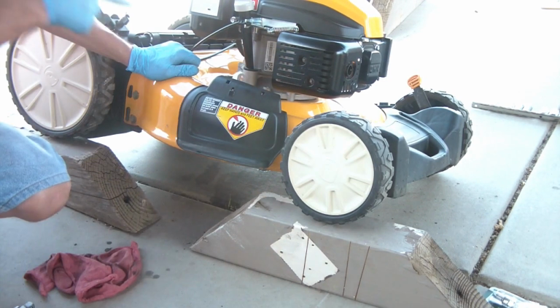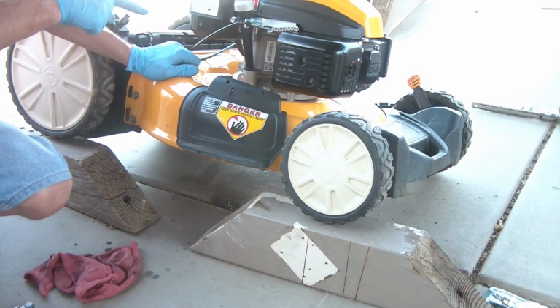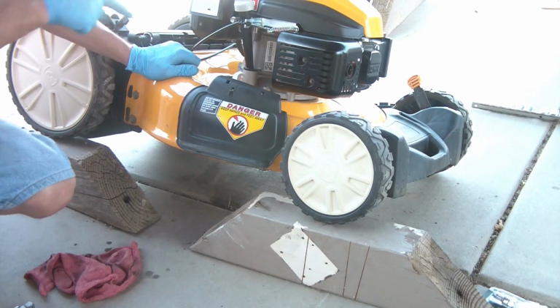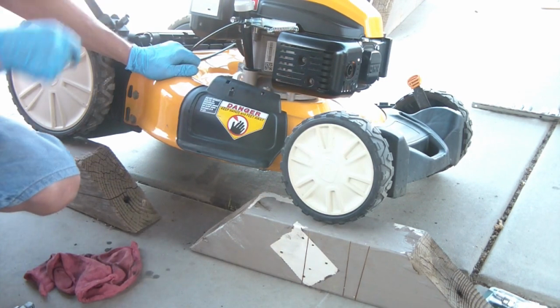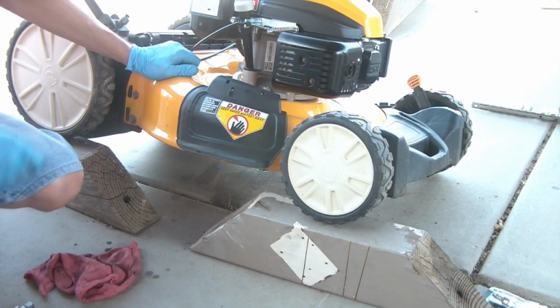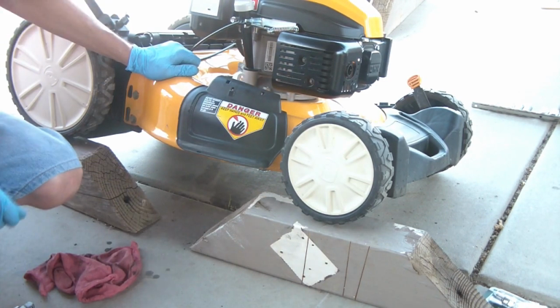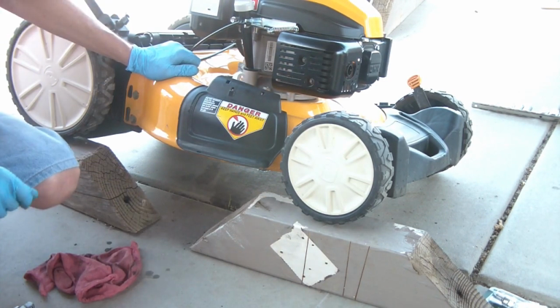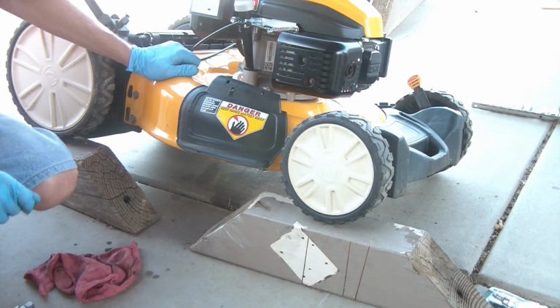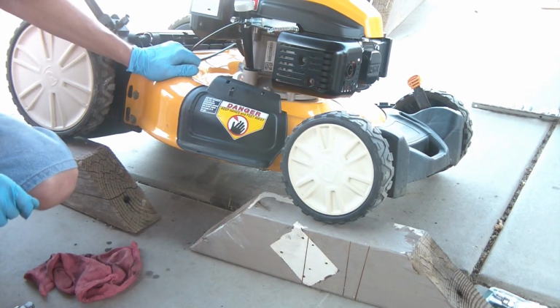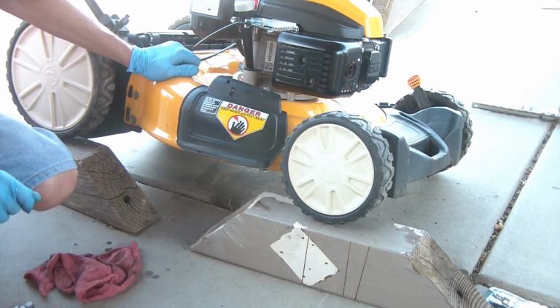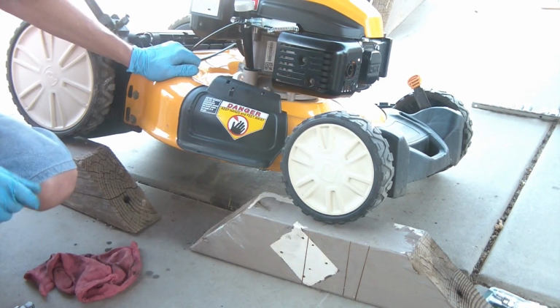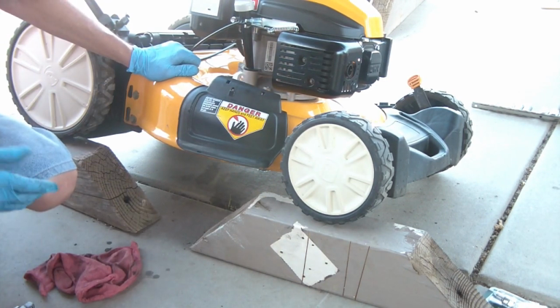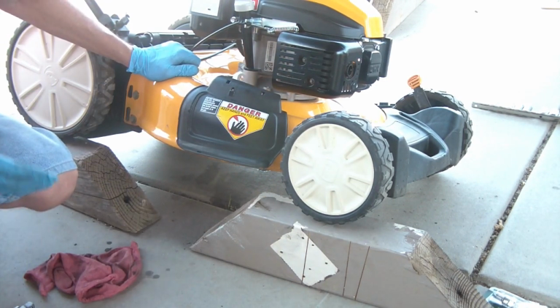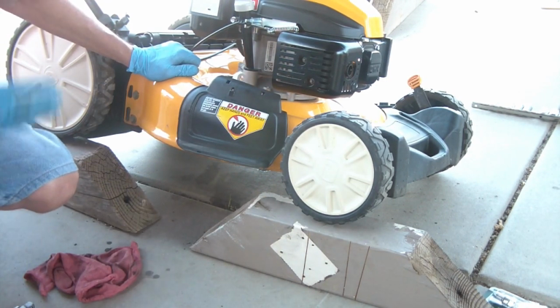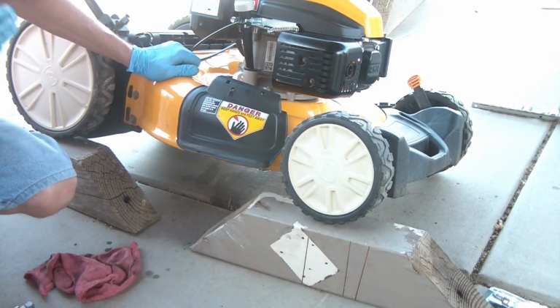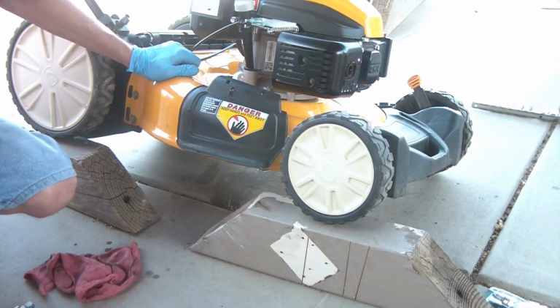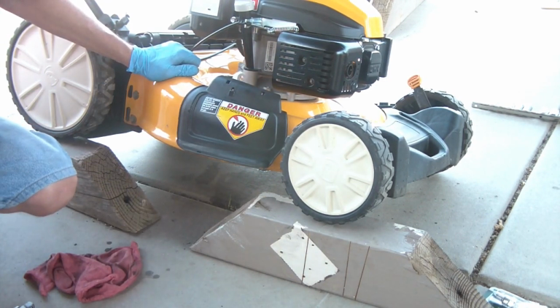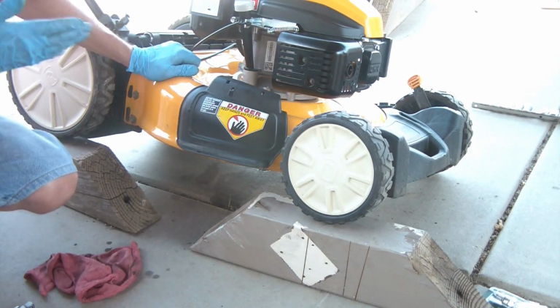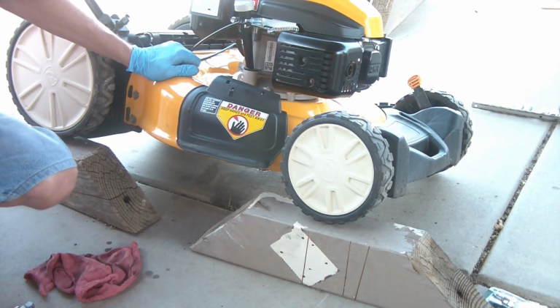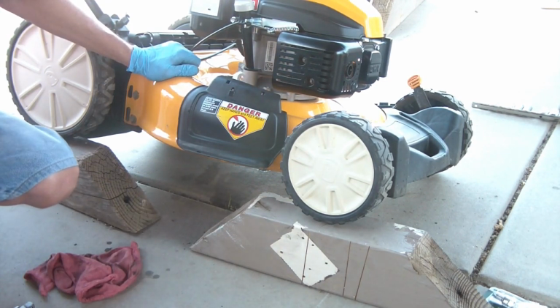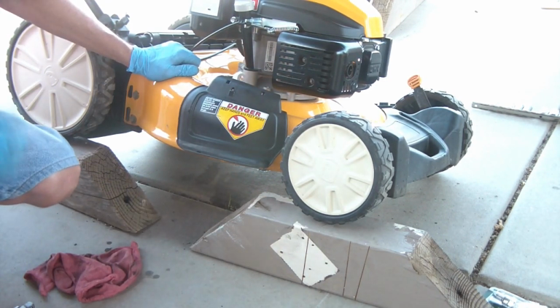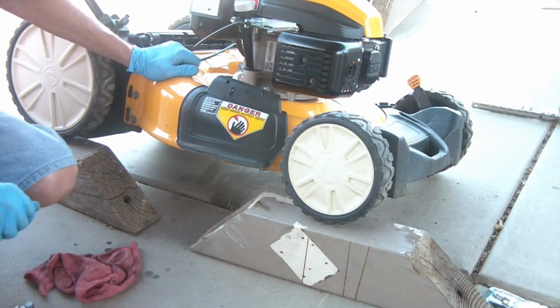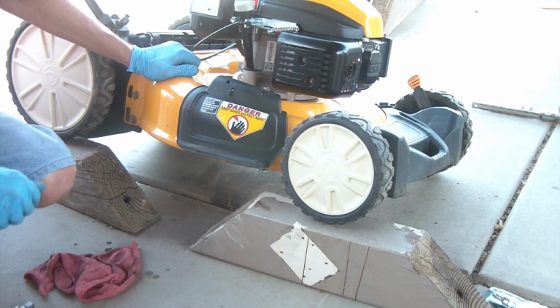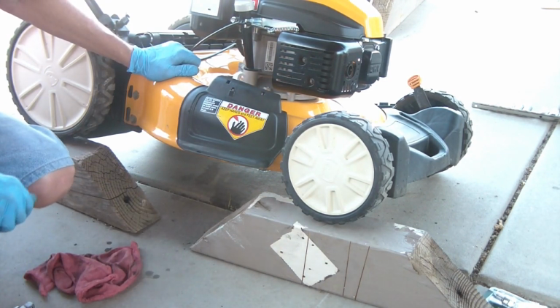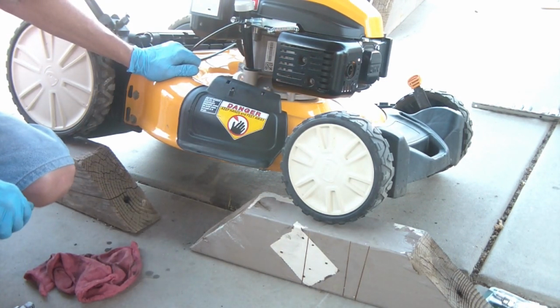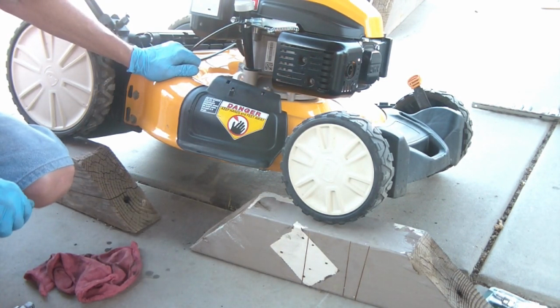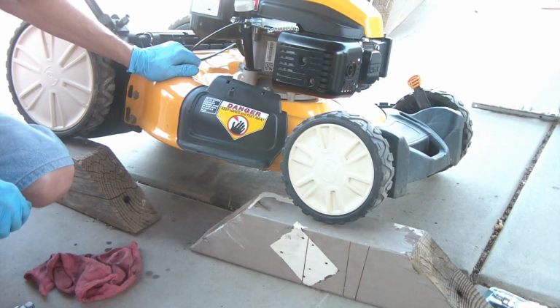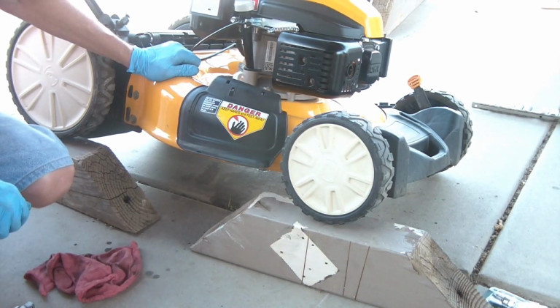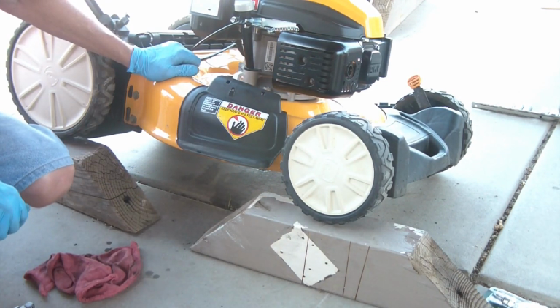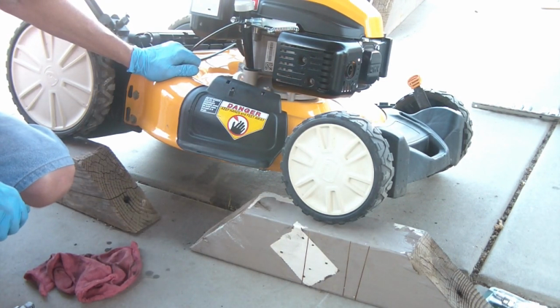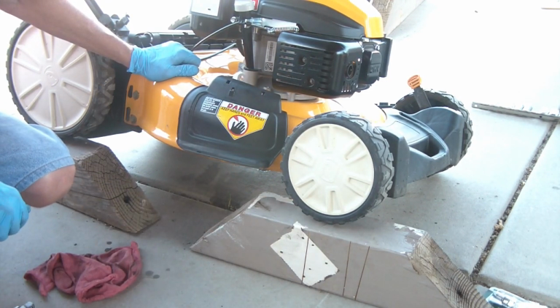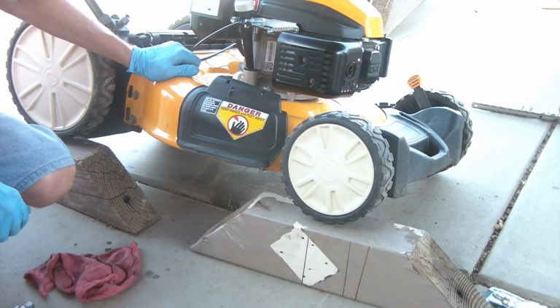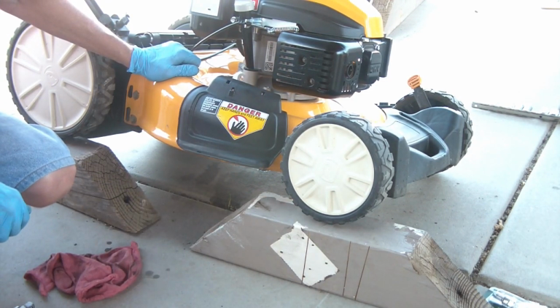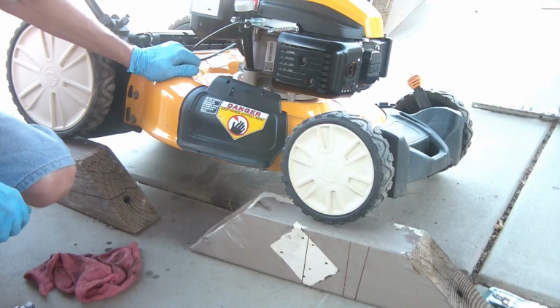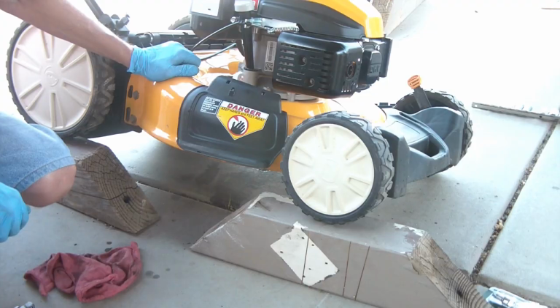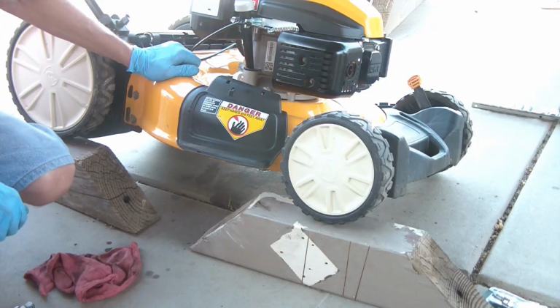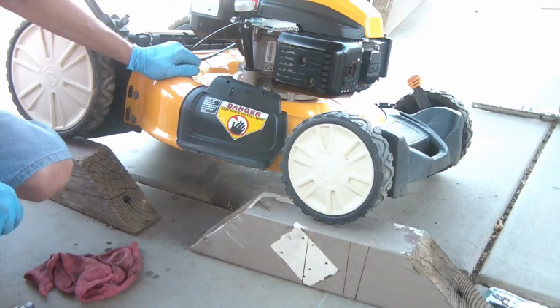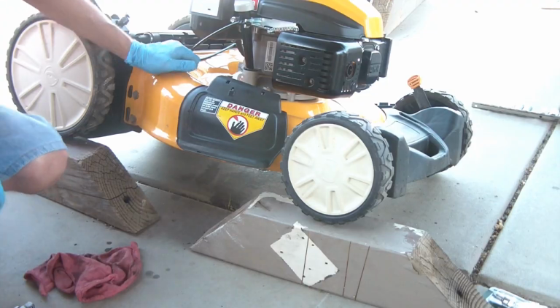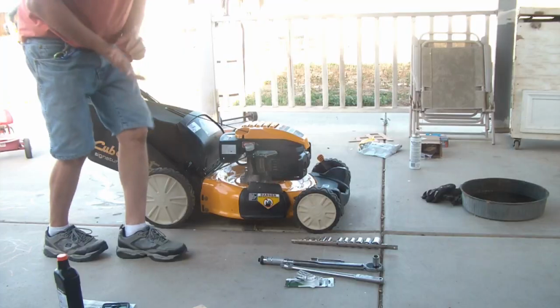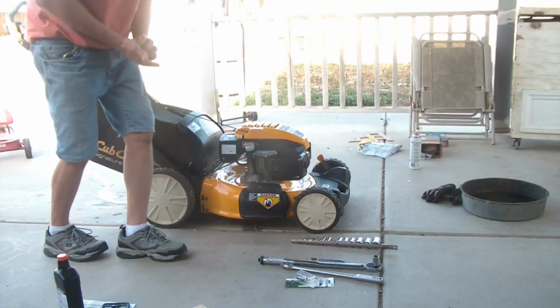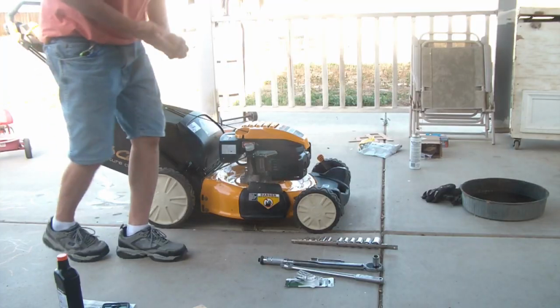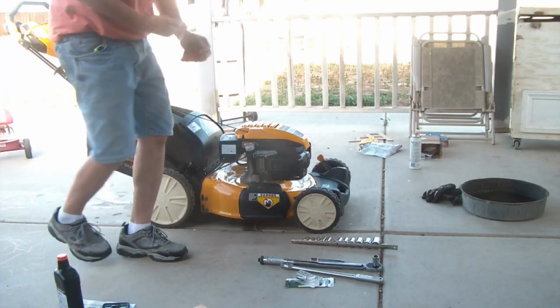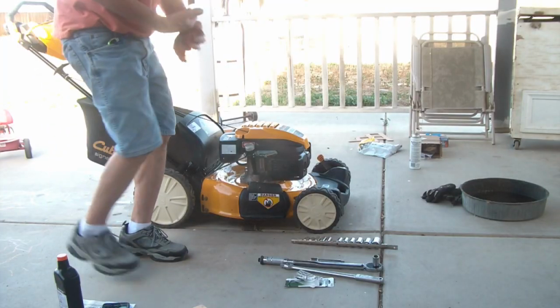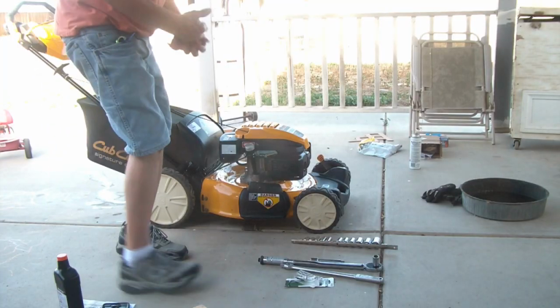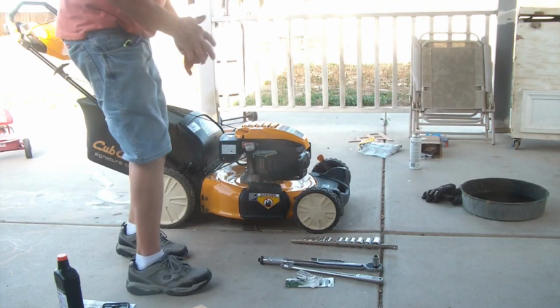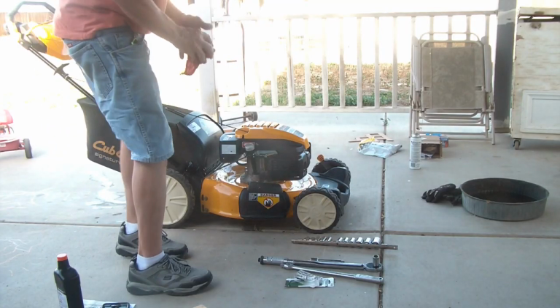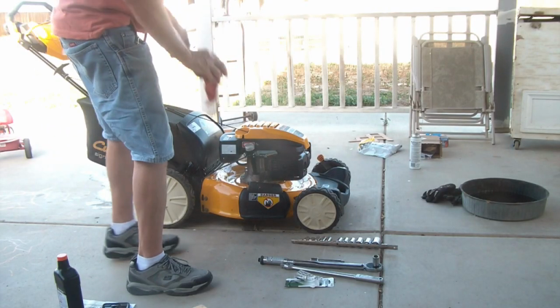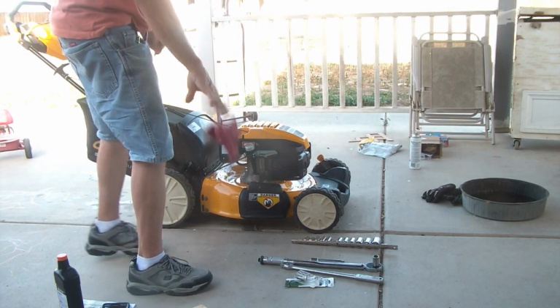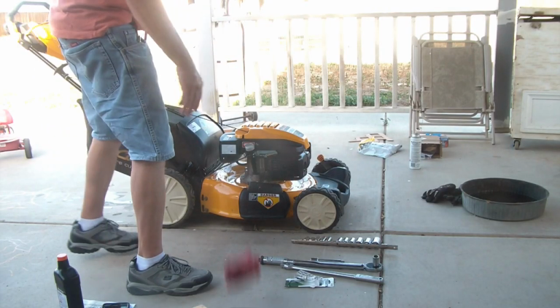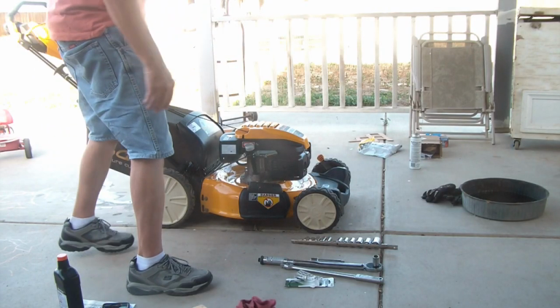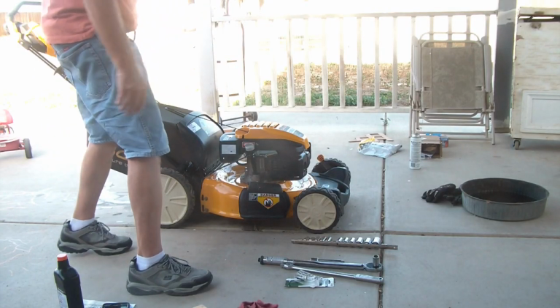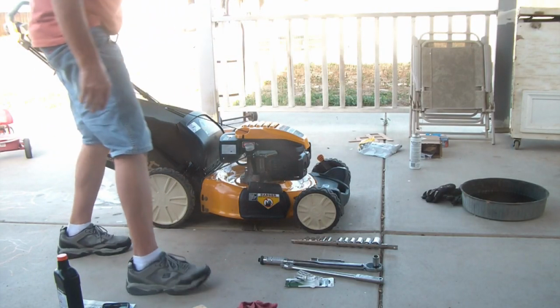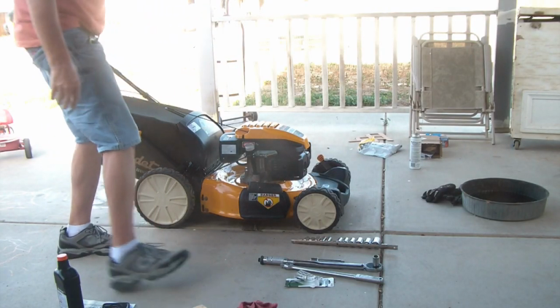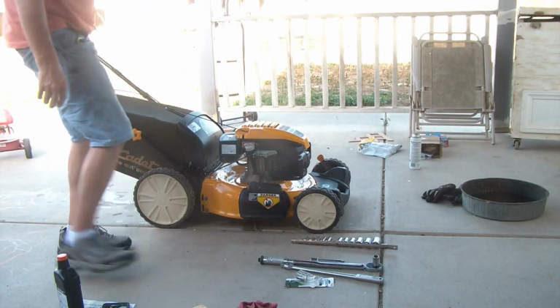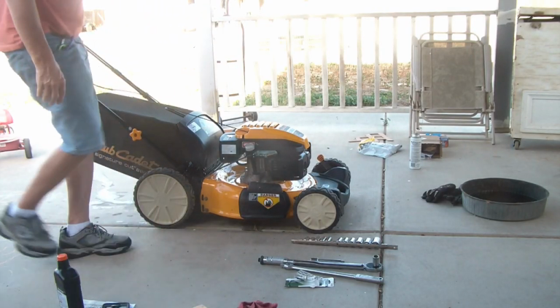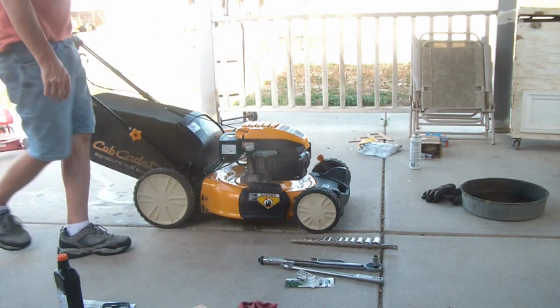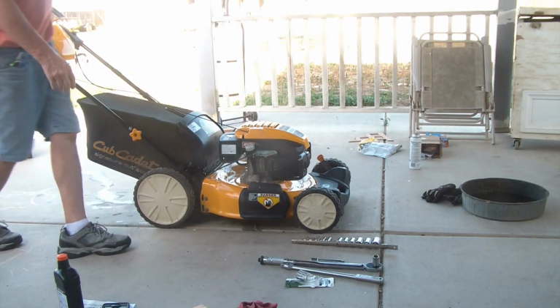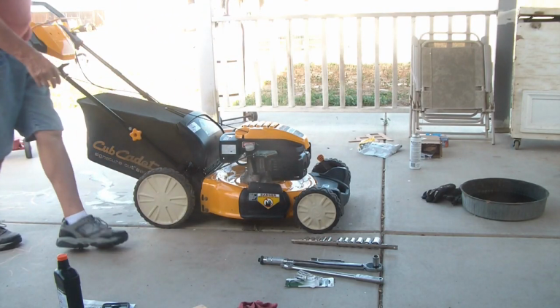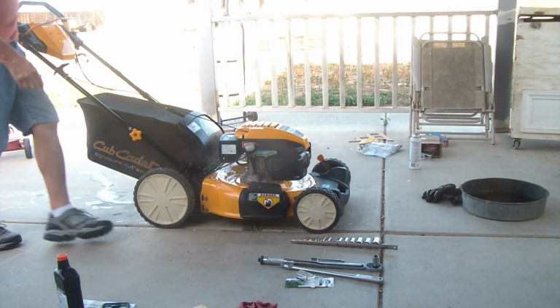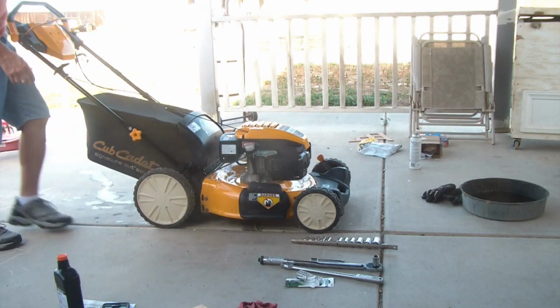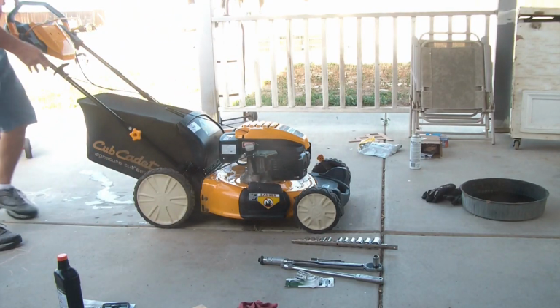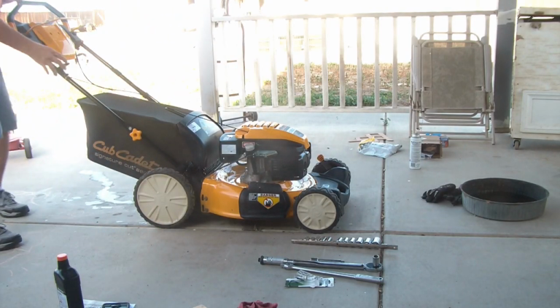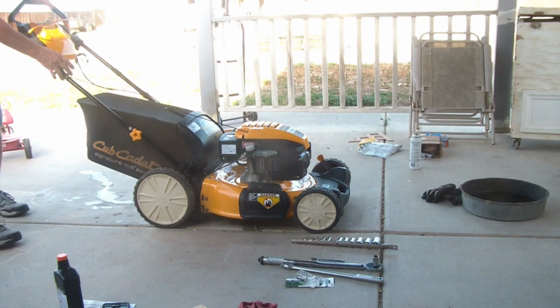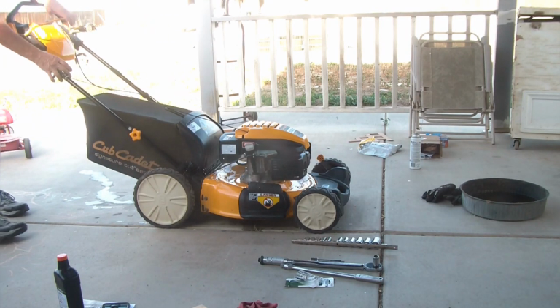Wash this thing off from the oil and this is ready for a whole new season. Well, let's see if this bad boy starts.